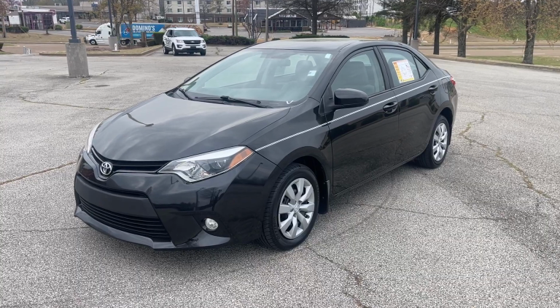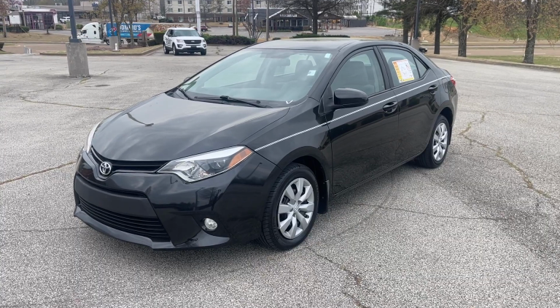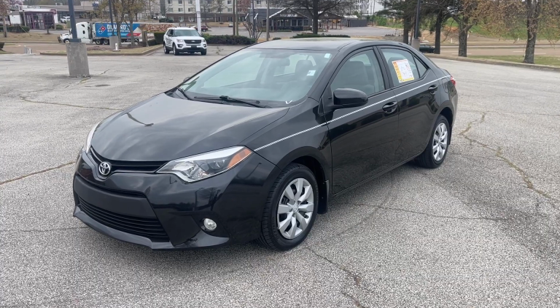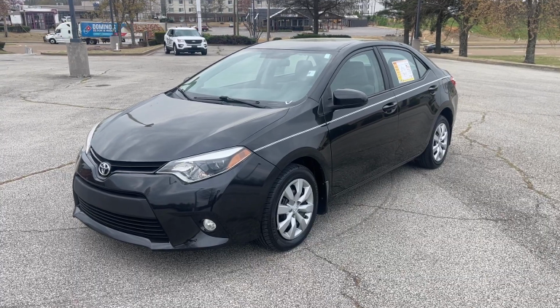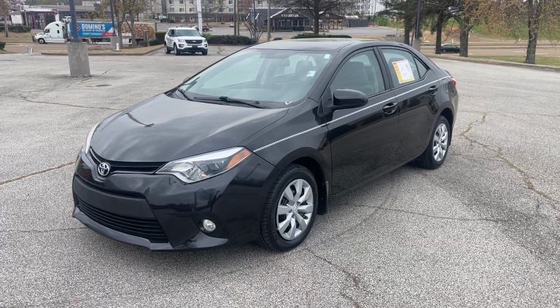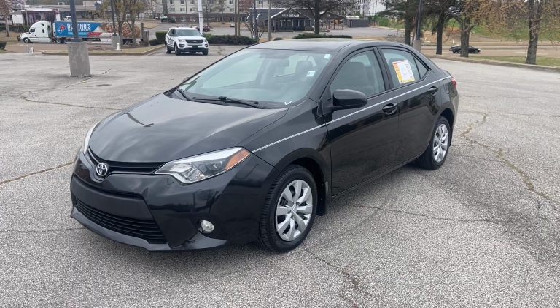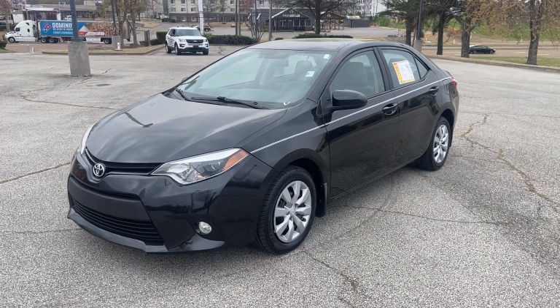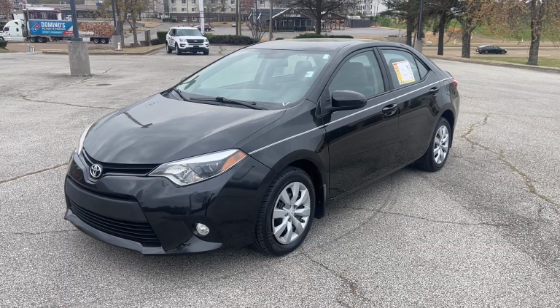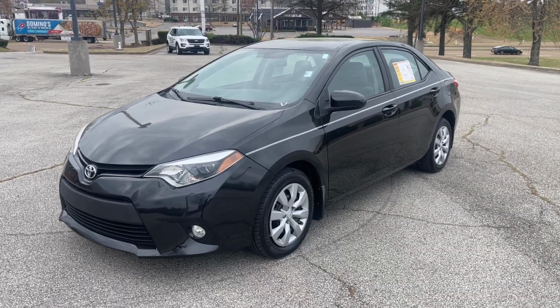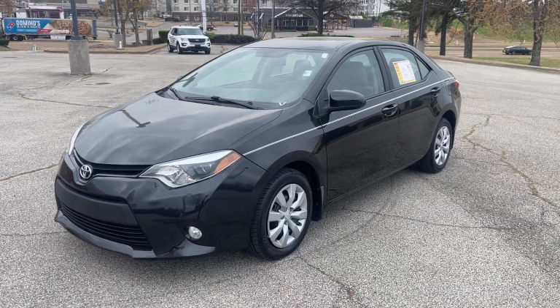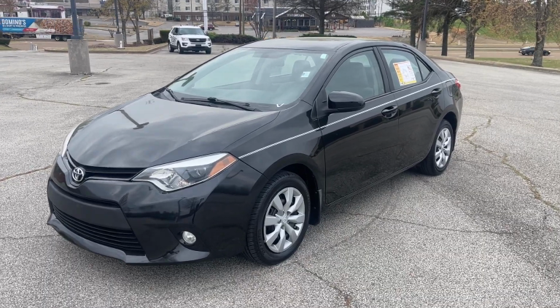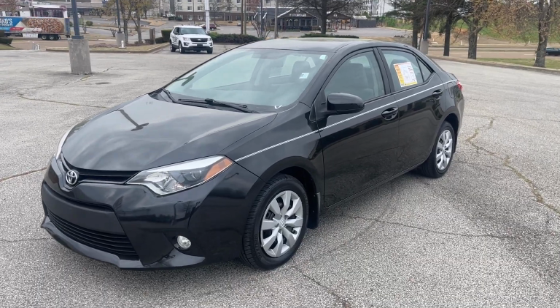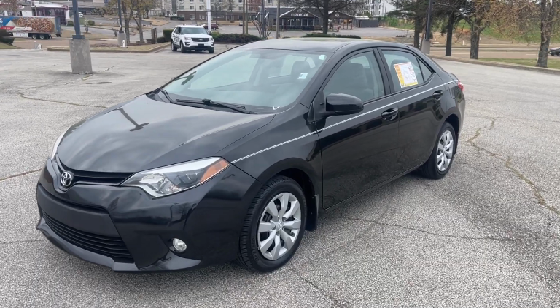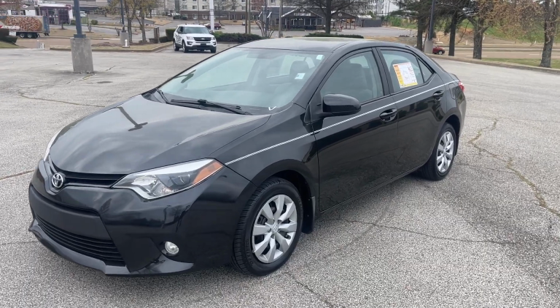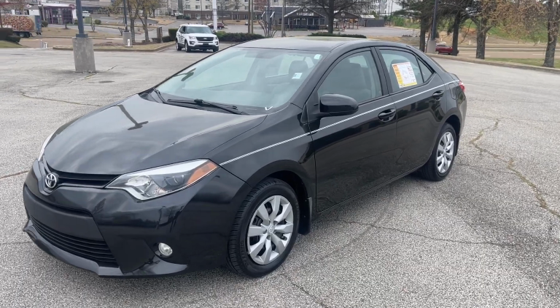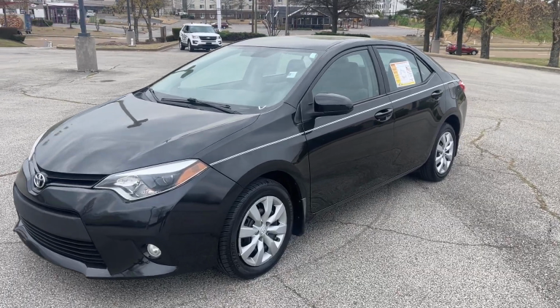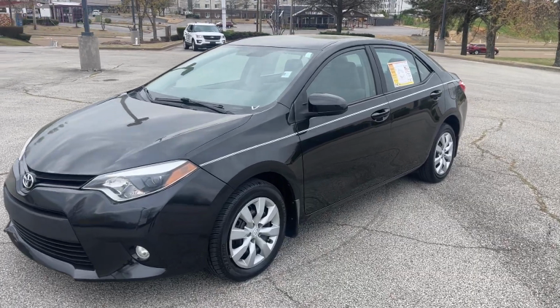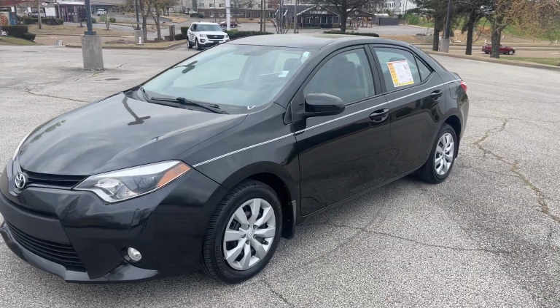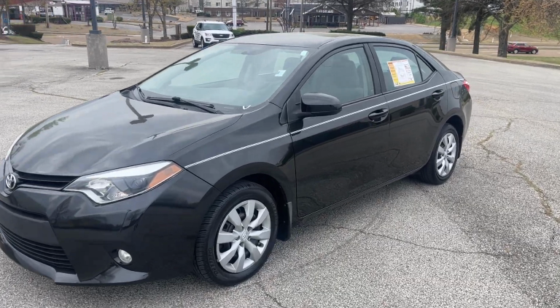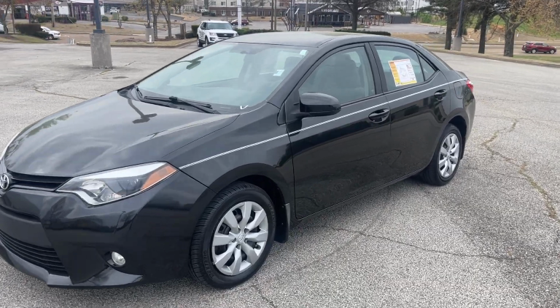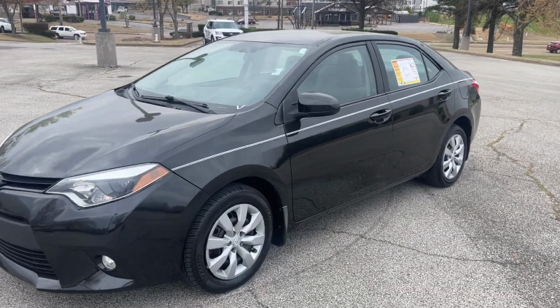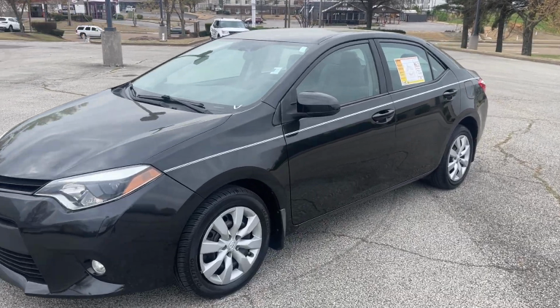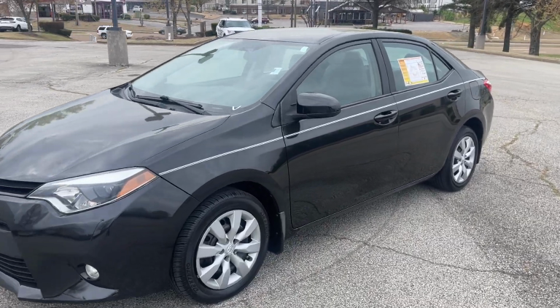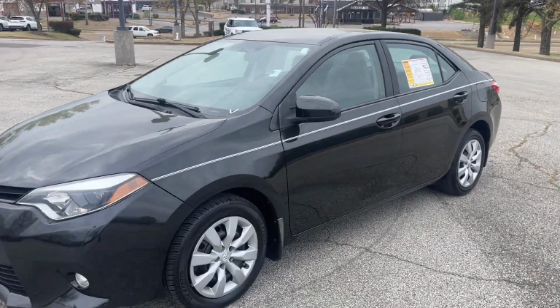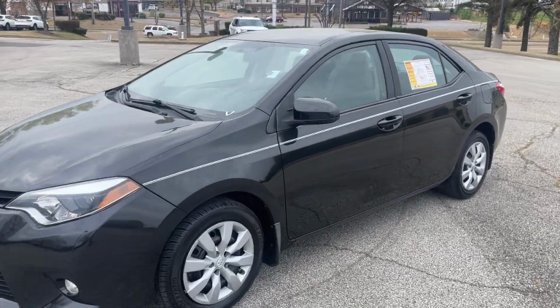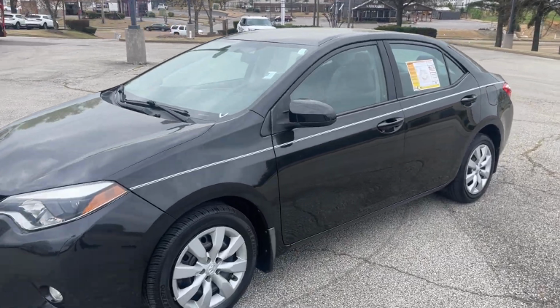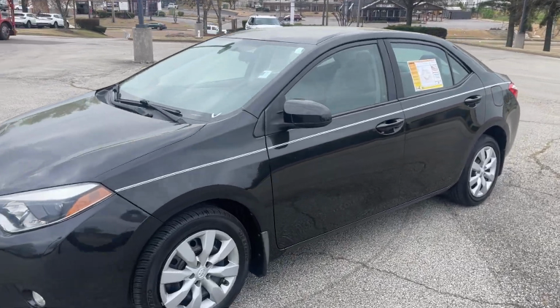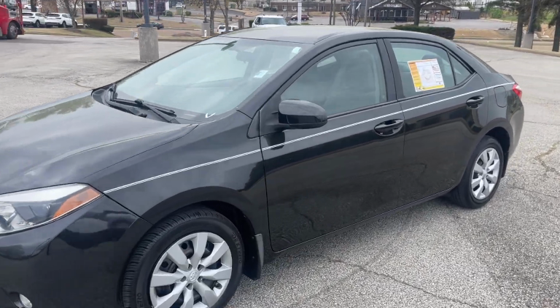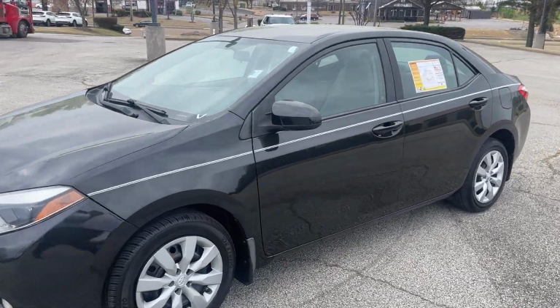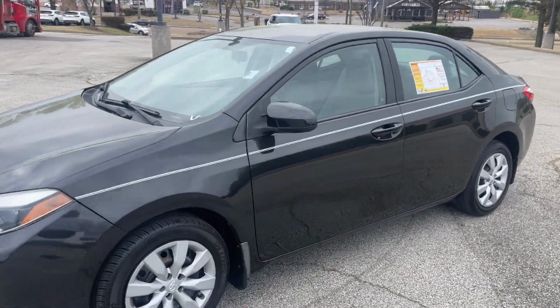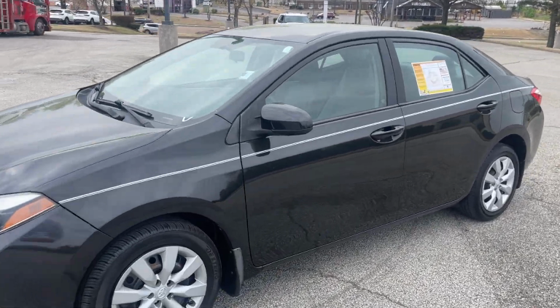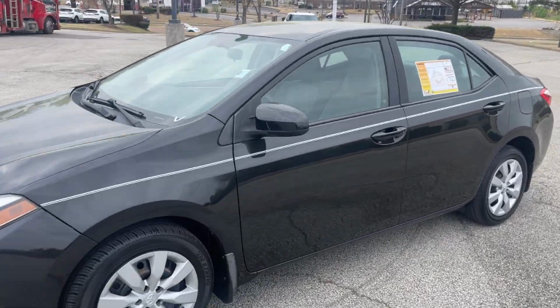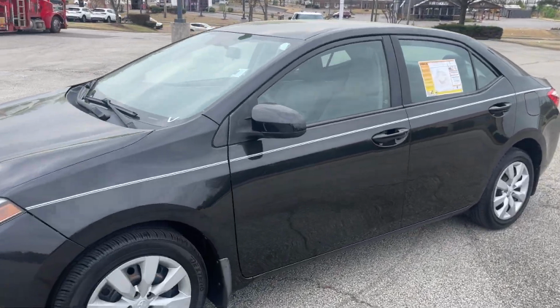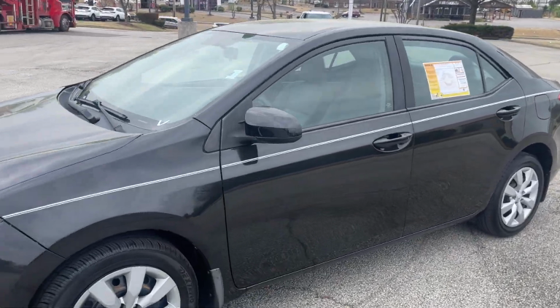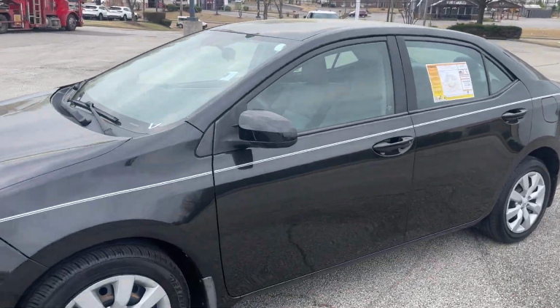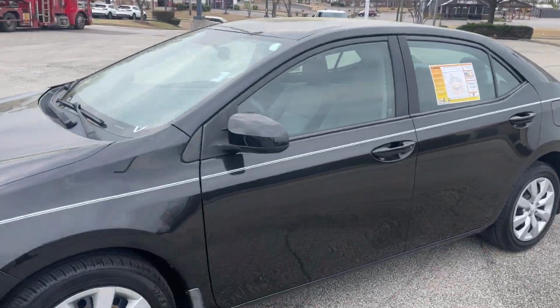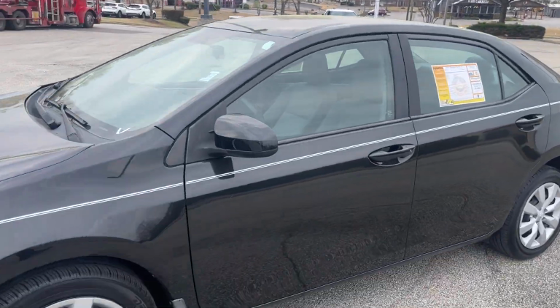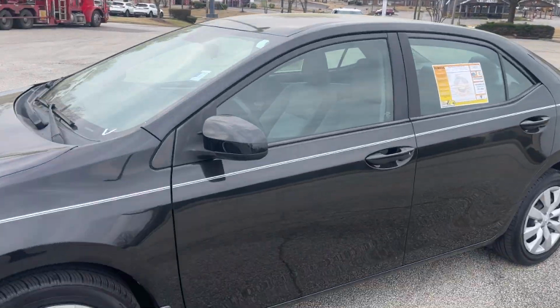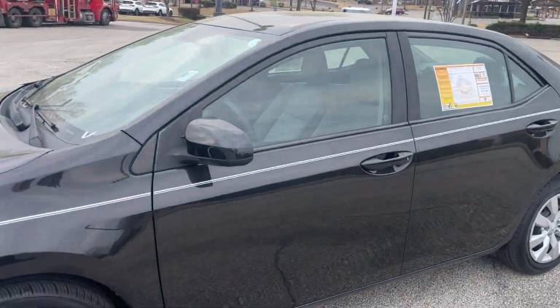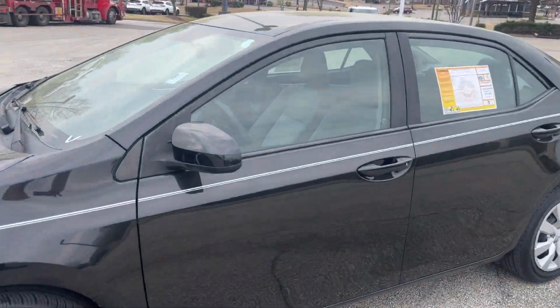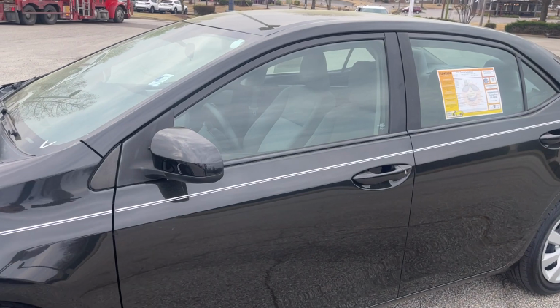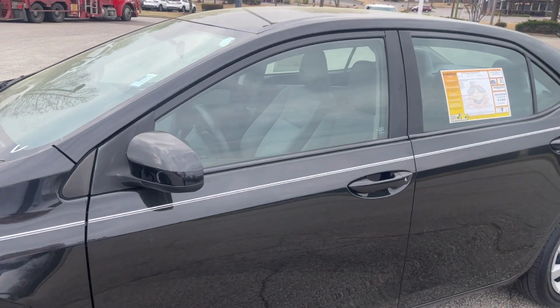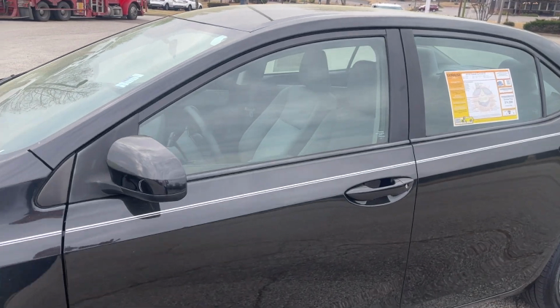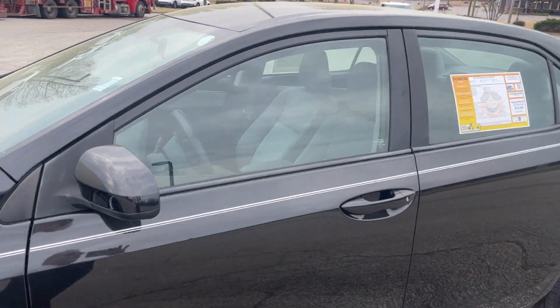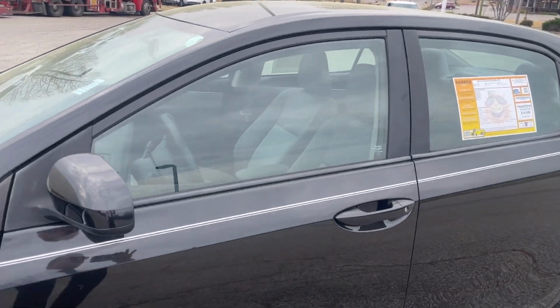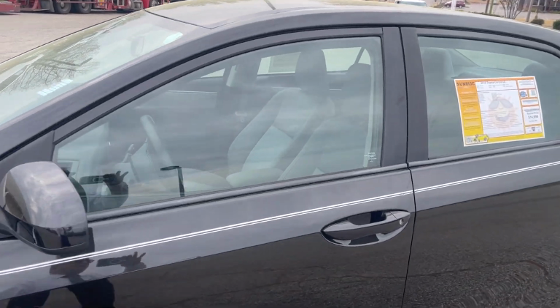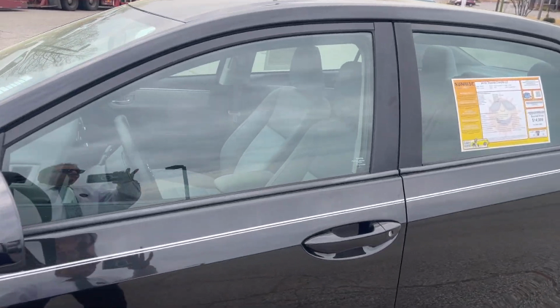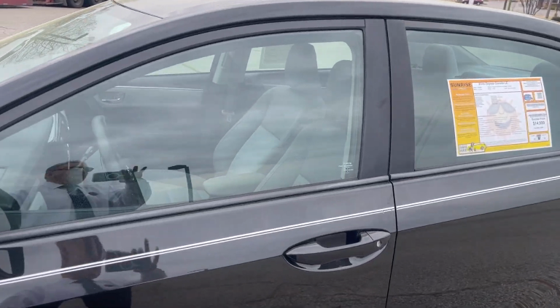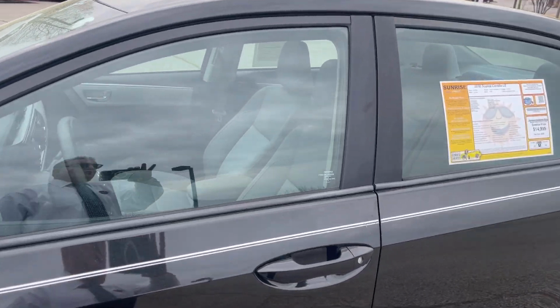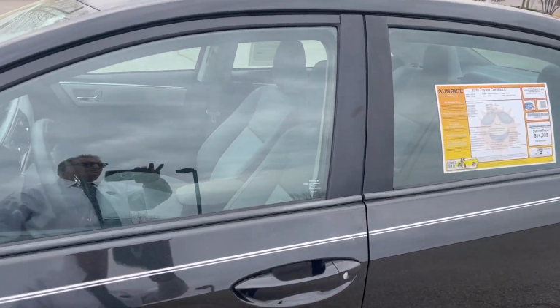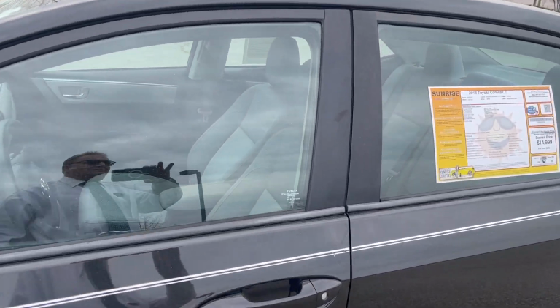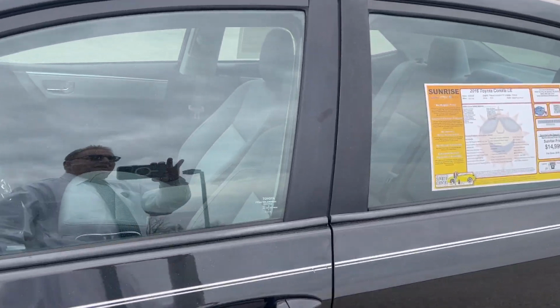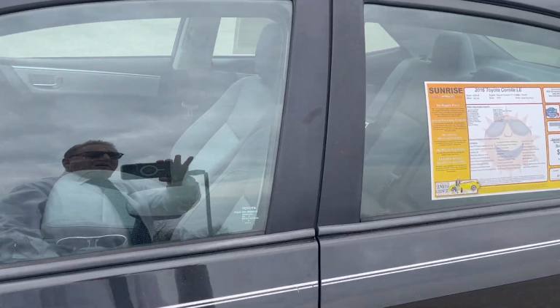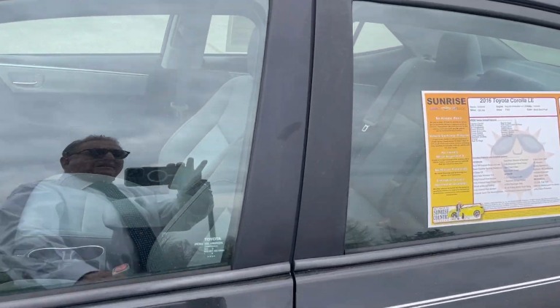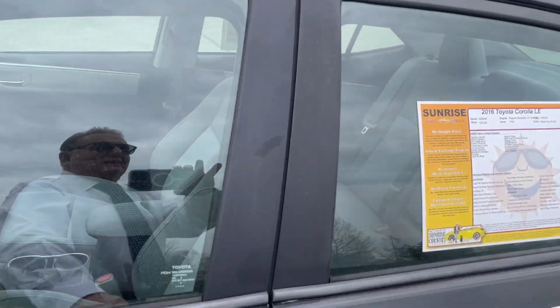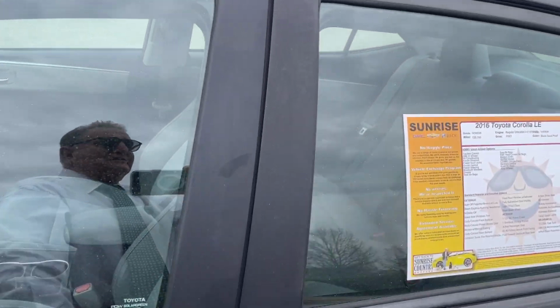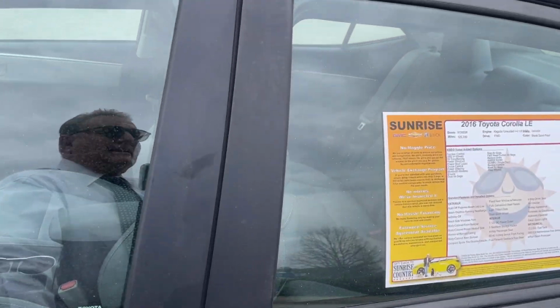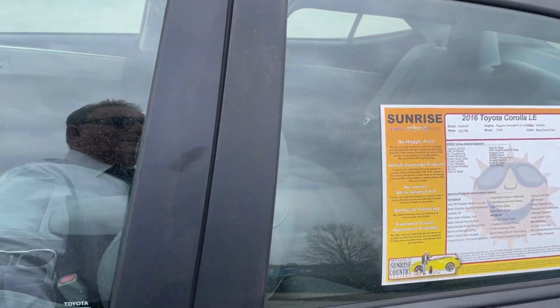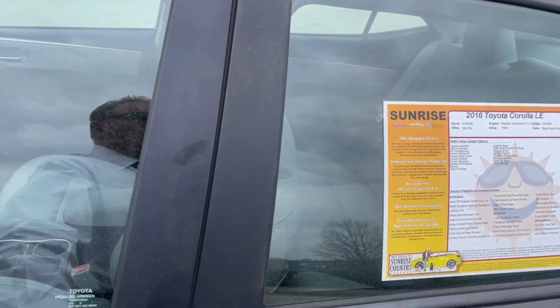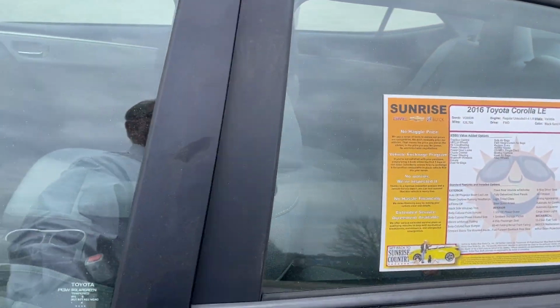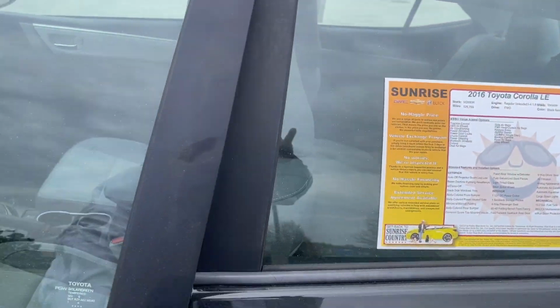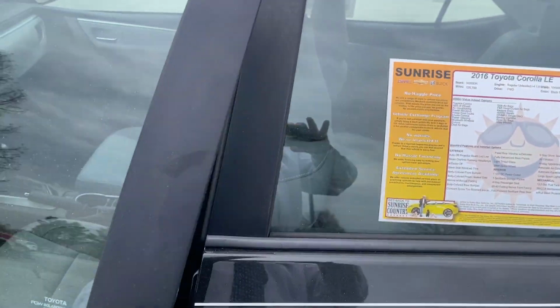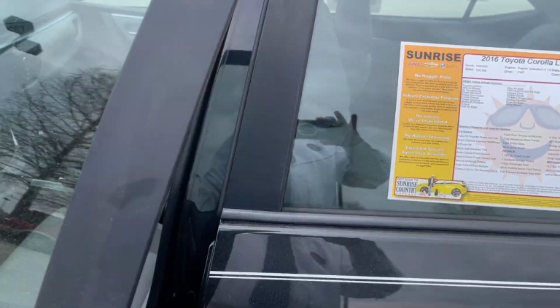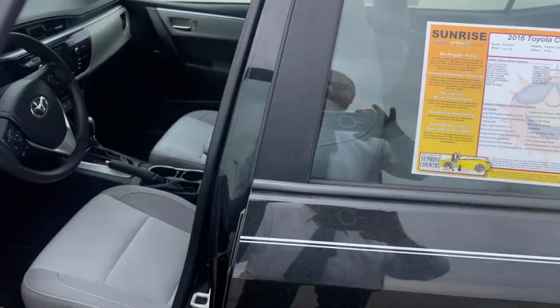Check this out. This here is a 2016 Toyota Corolla LE. Let's take a look inside.